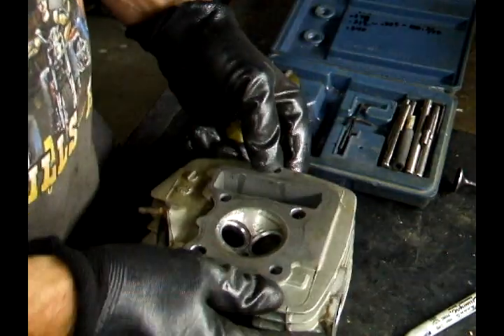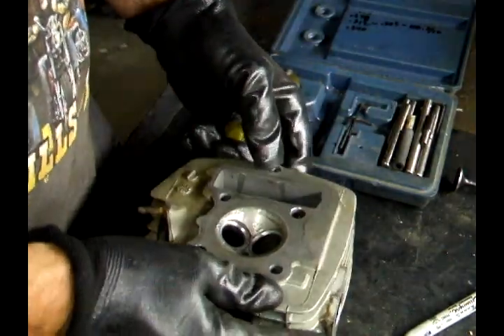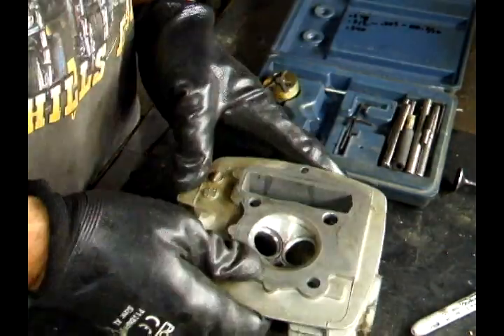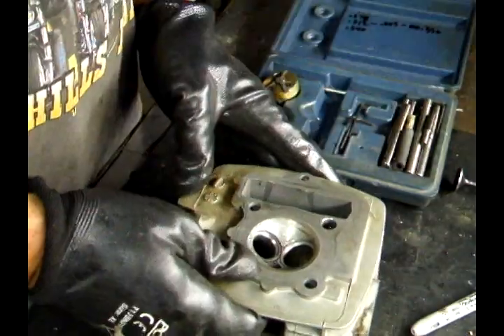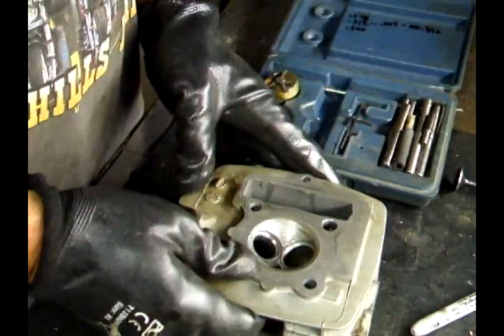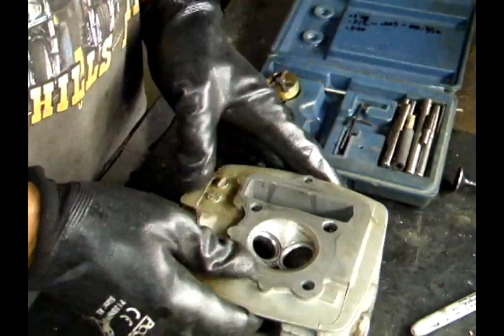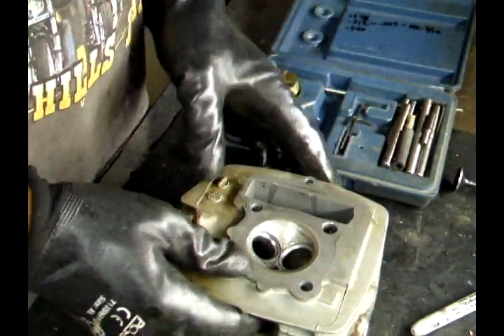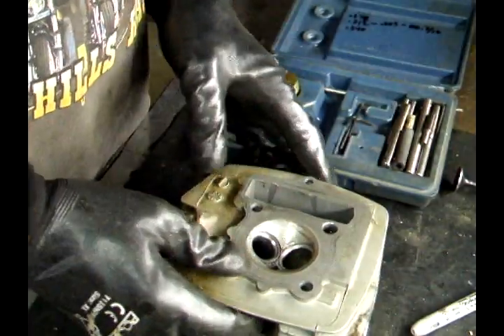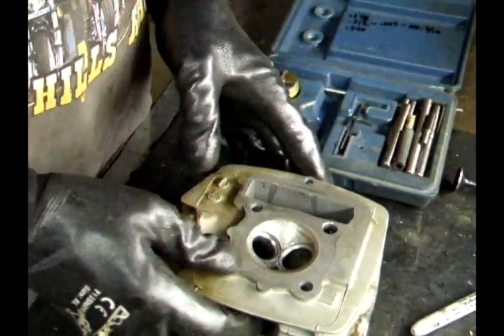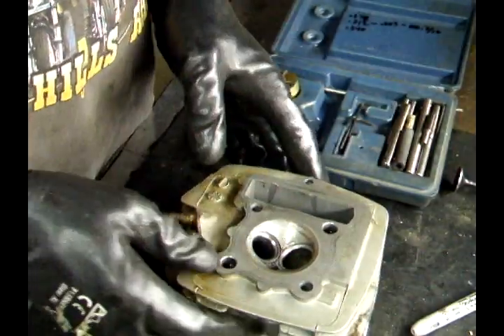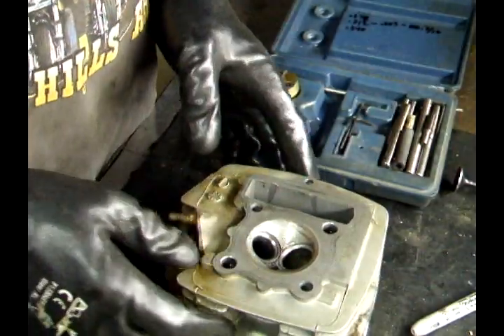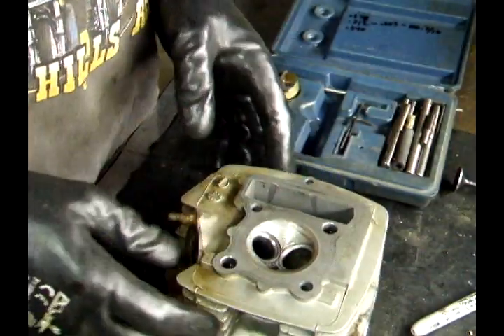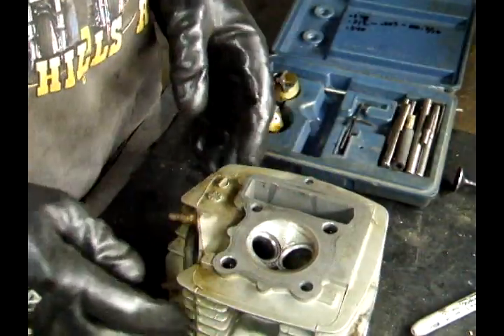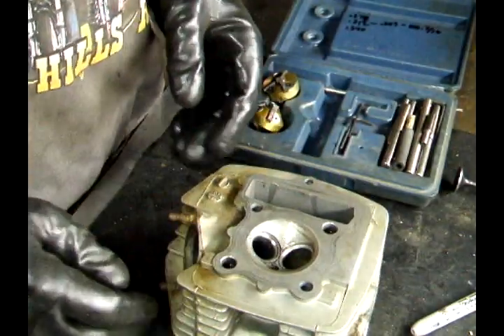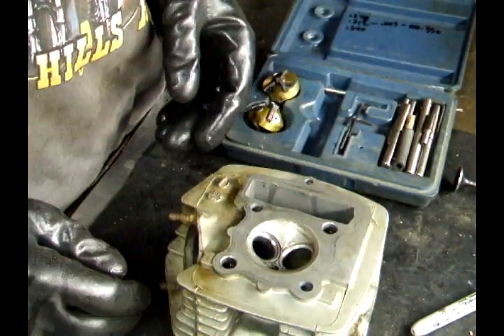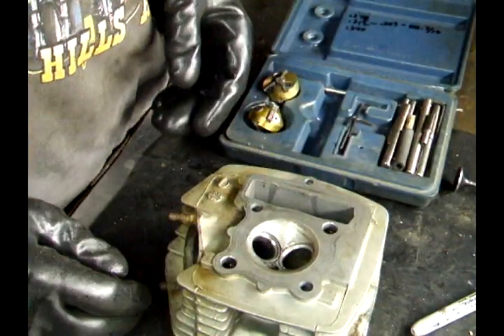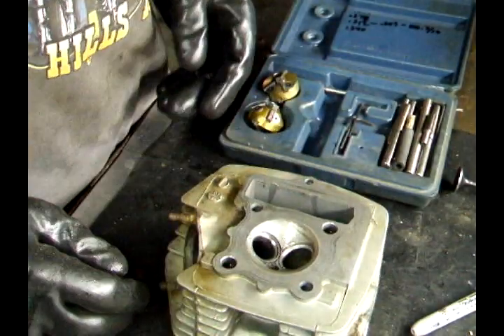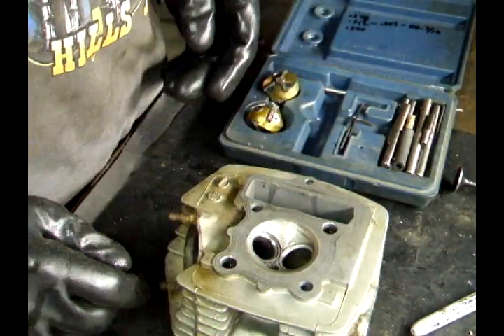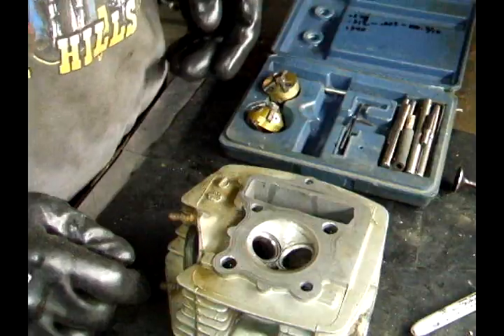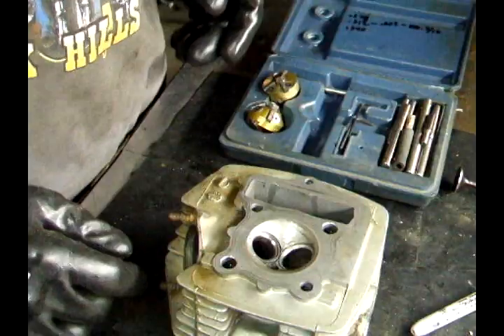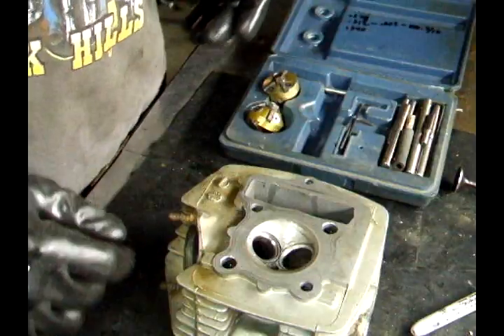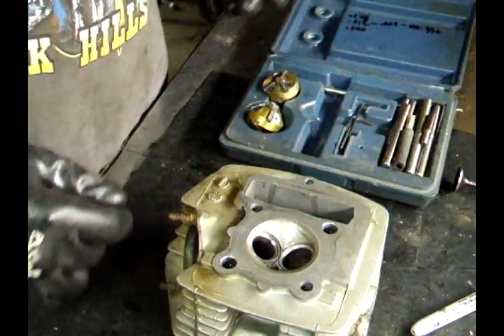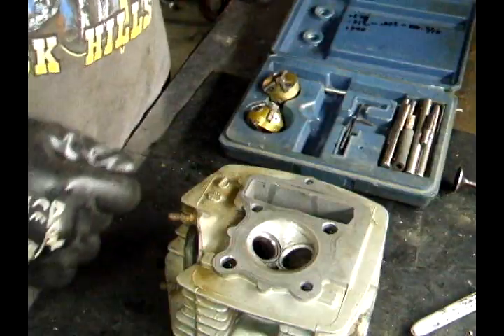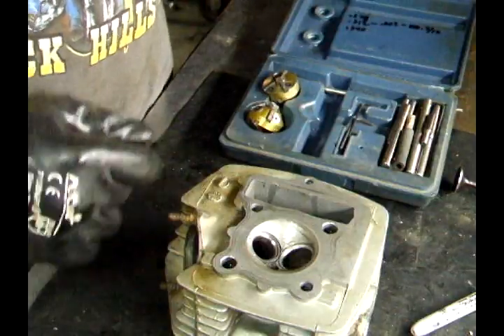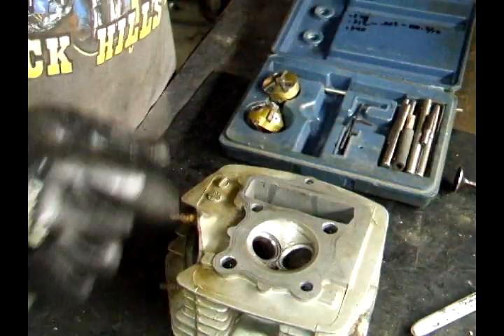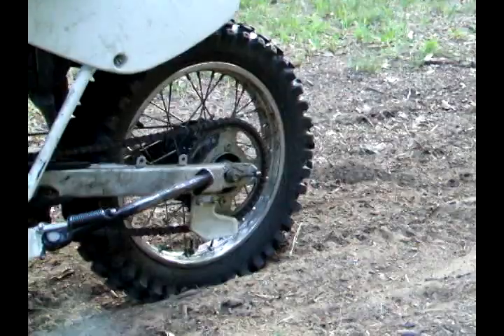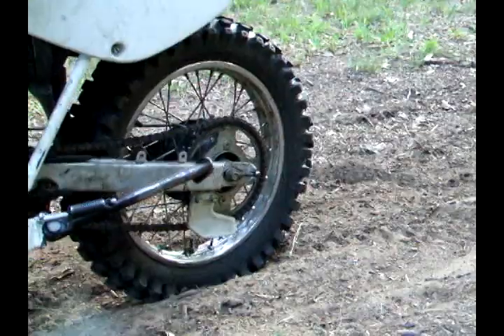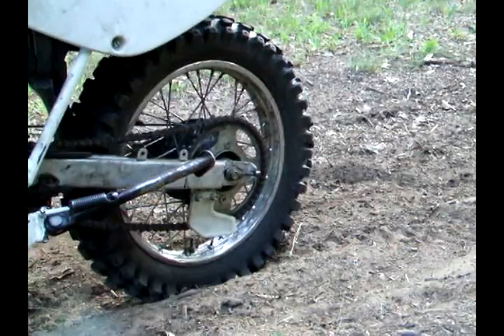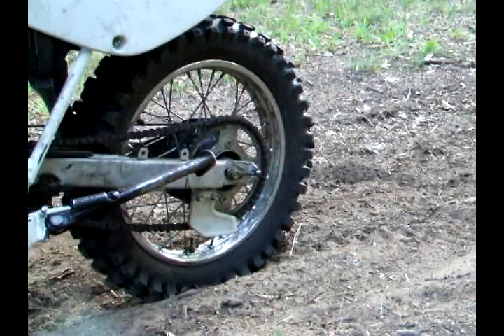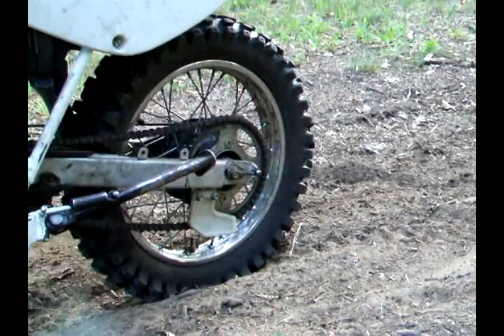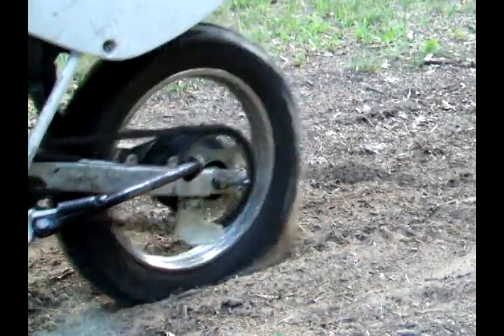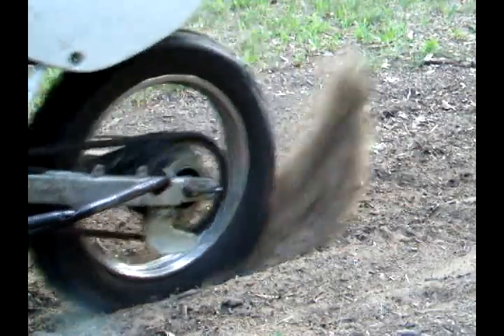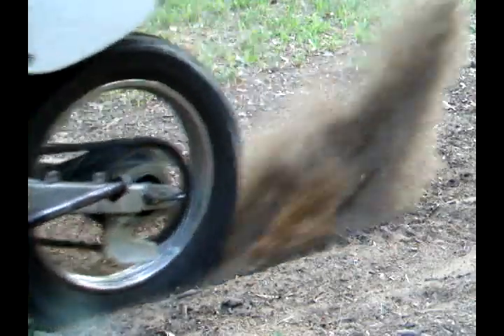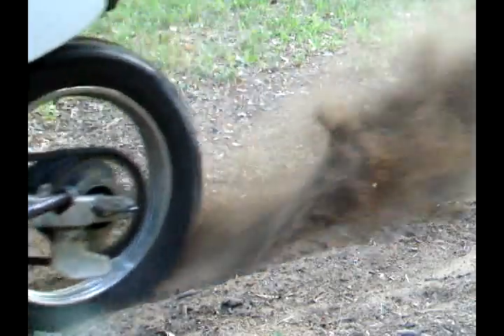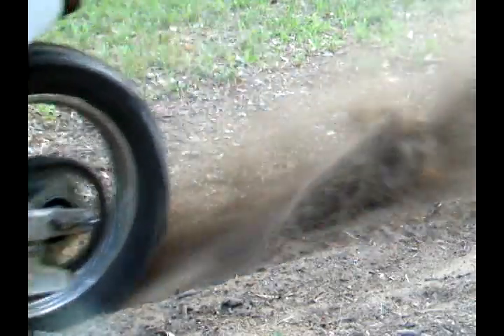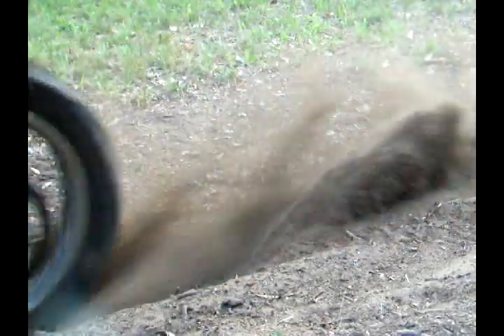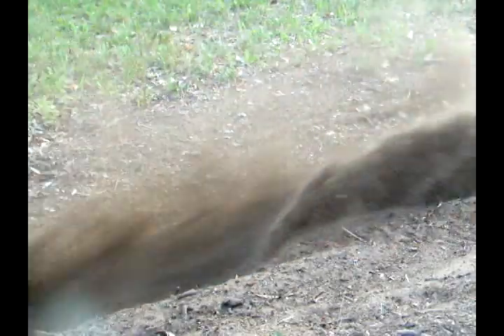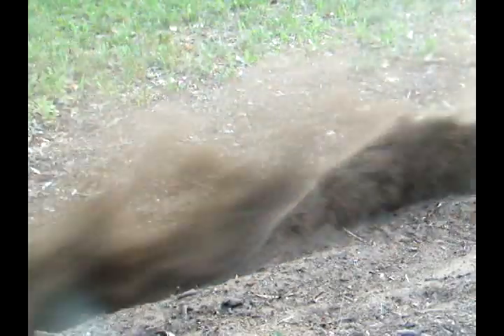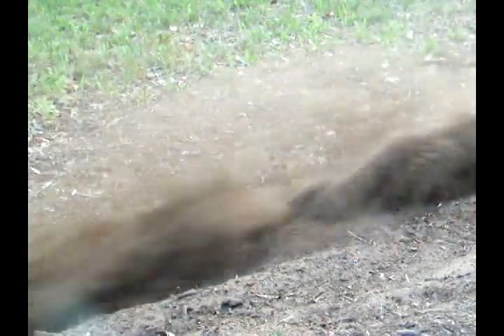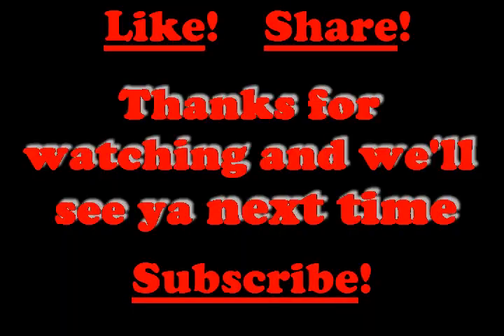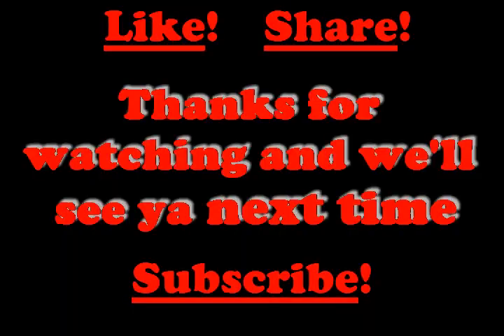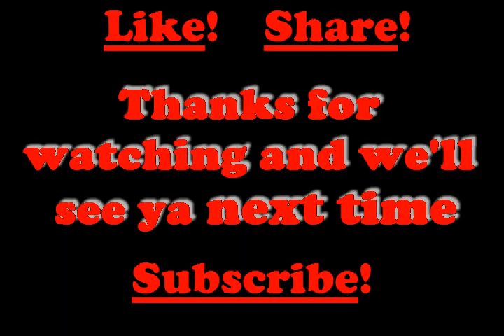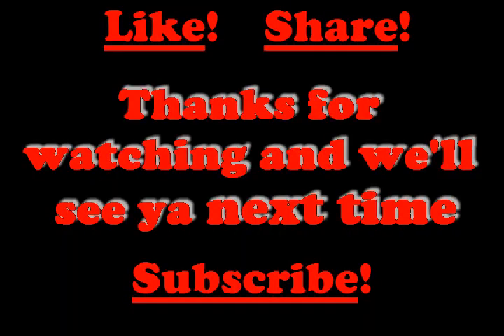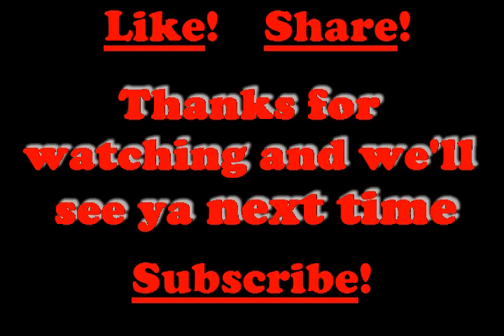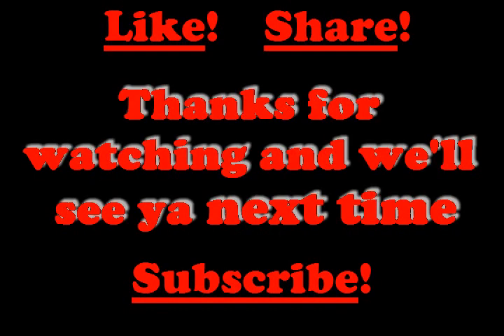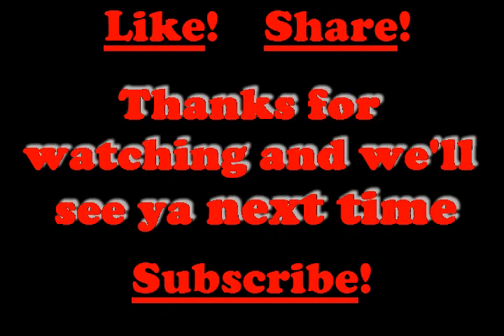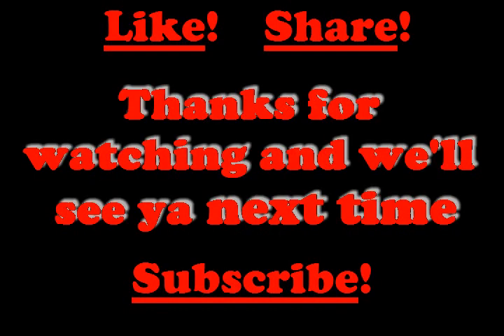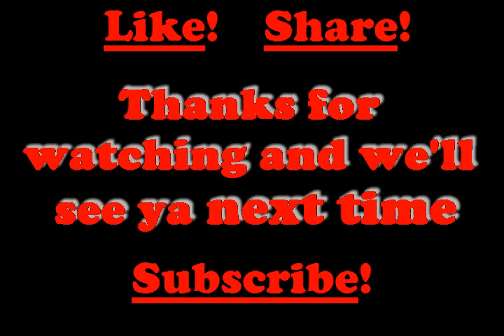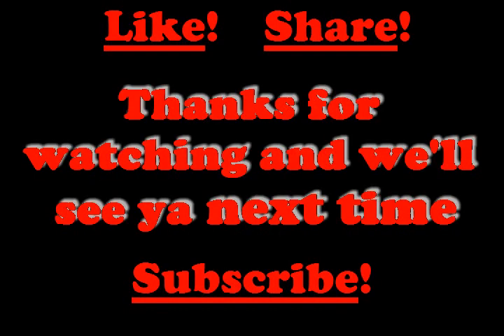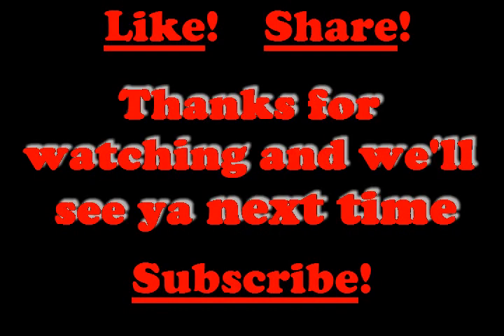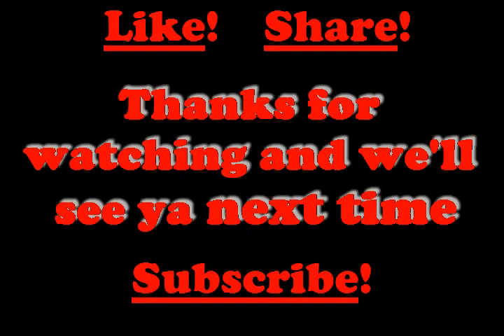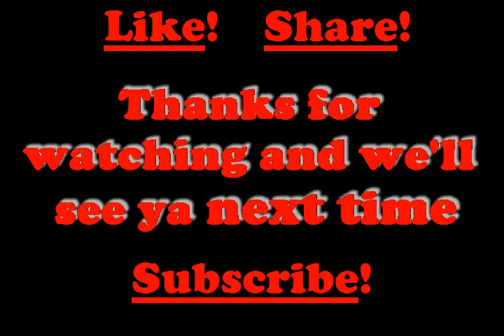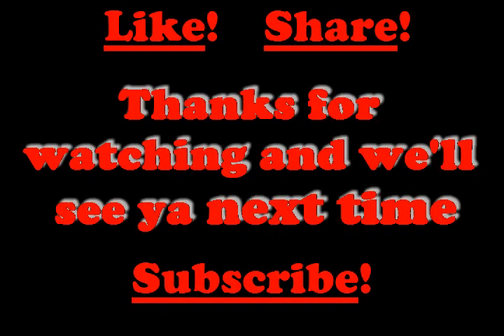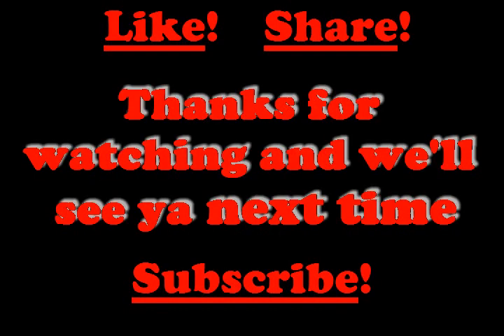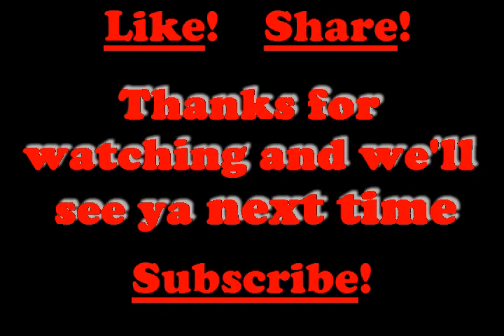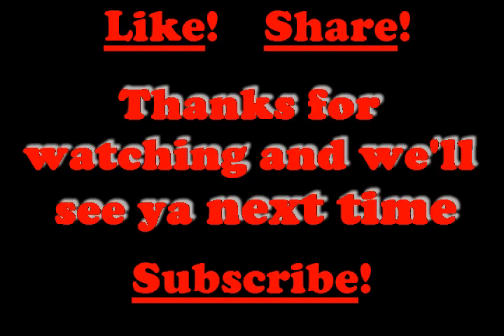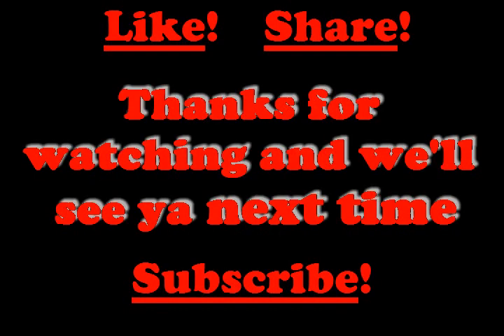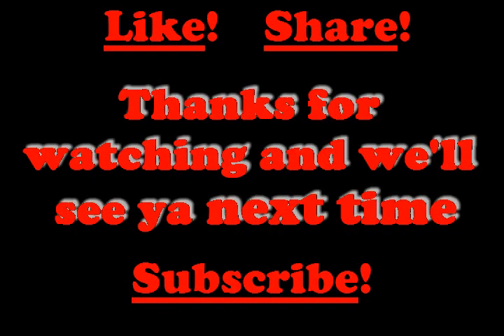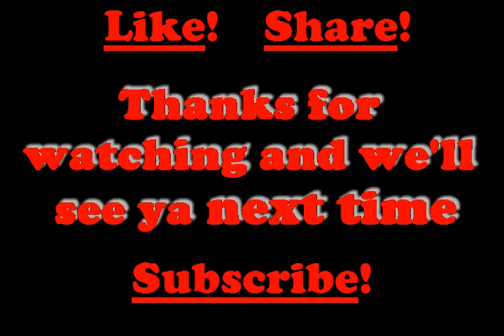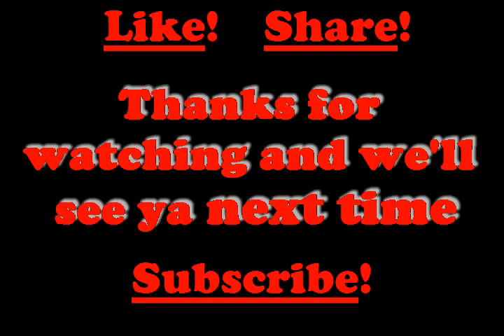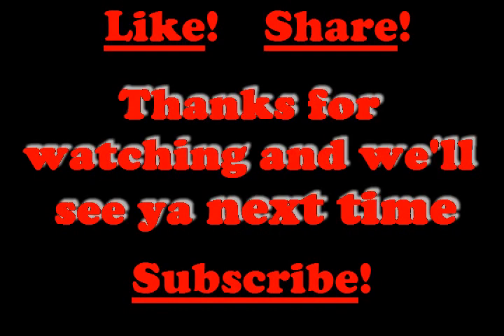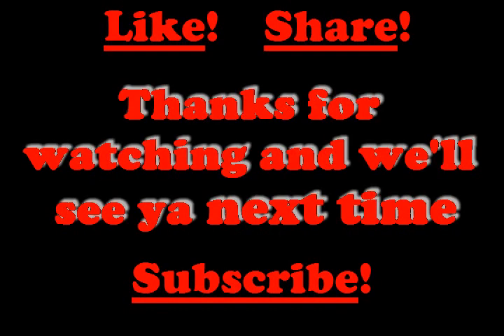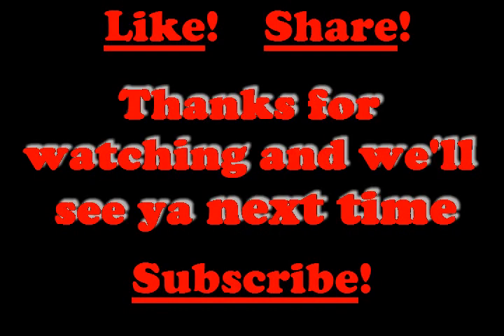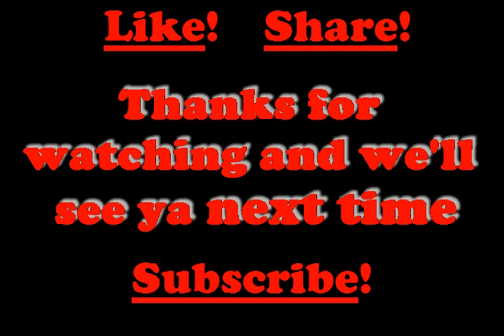The next step will be to lap valves. Thanks for watching, and we'll see you next time.